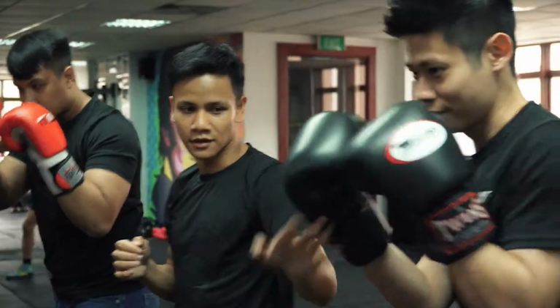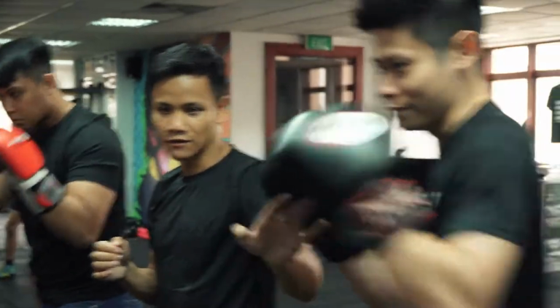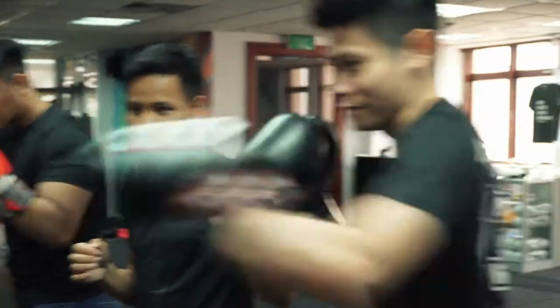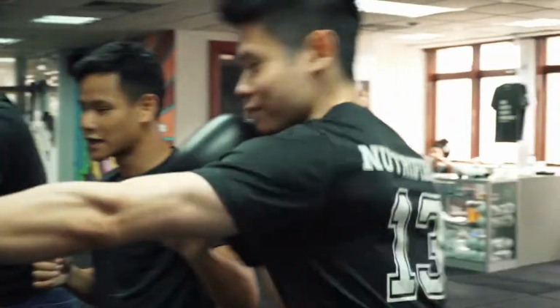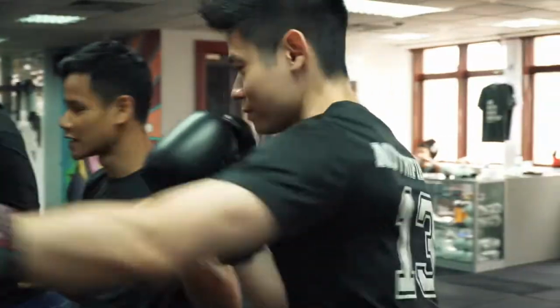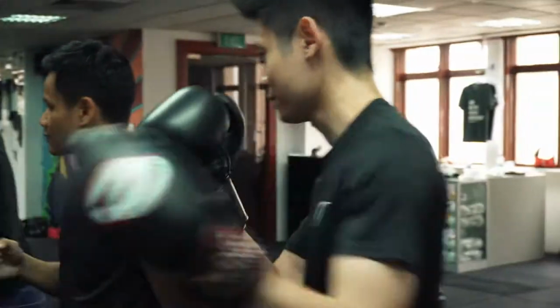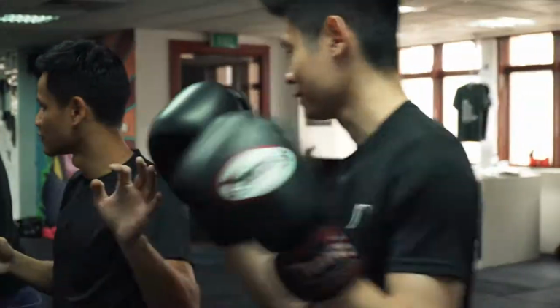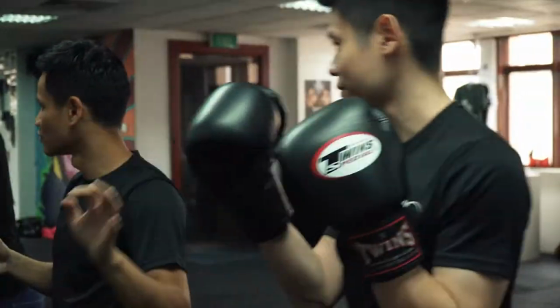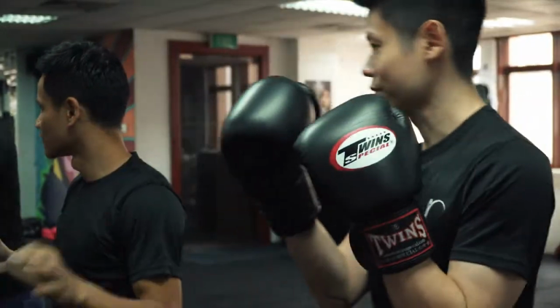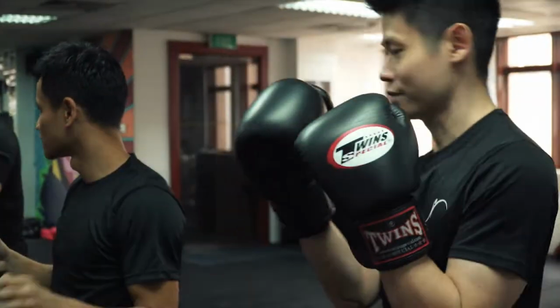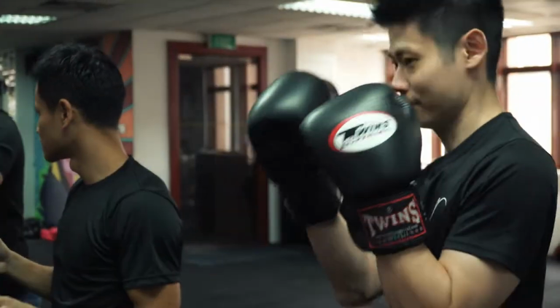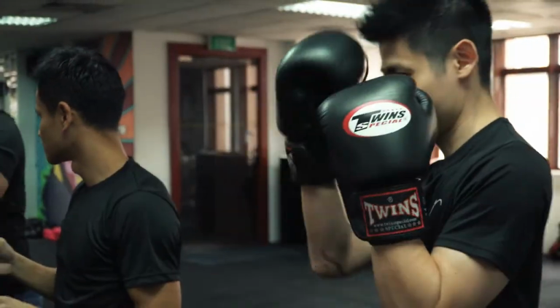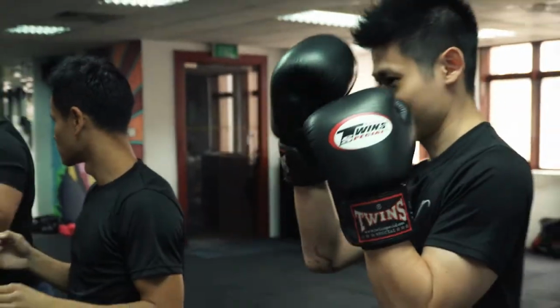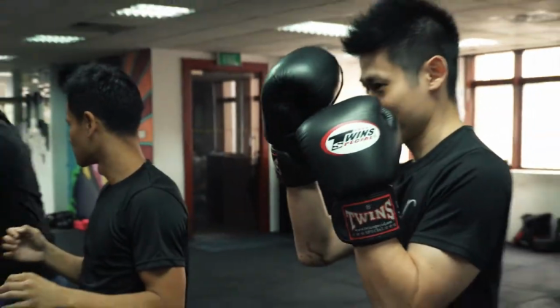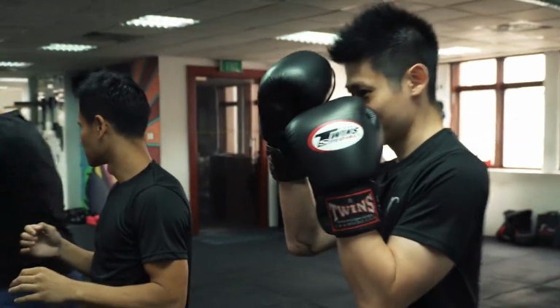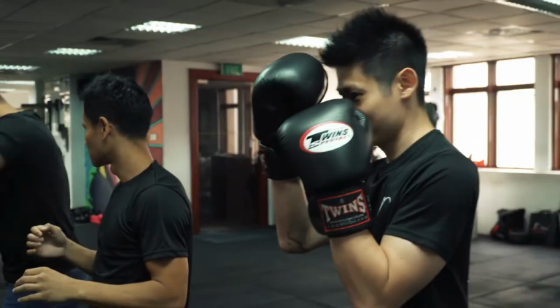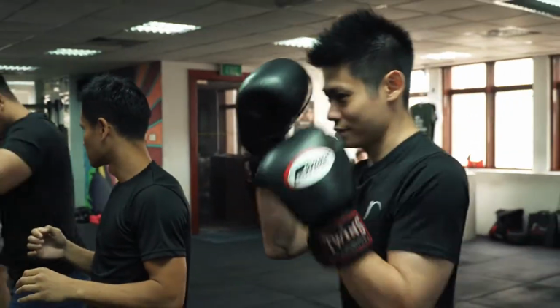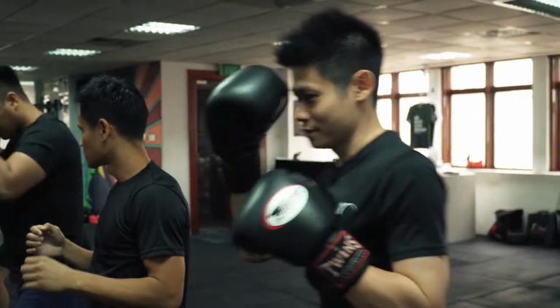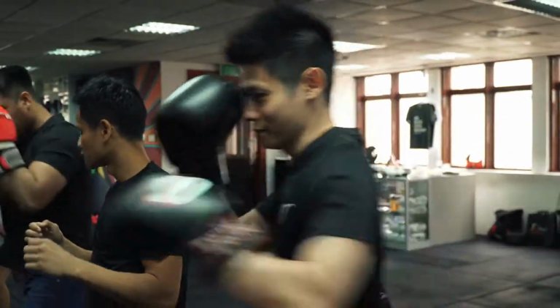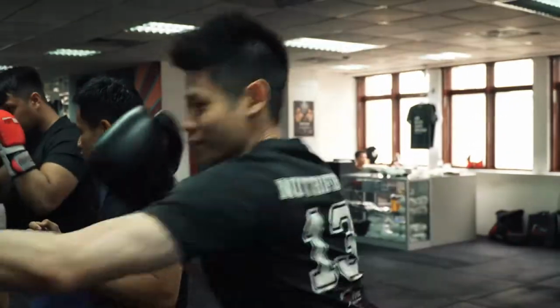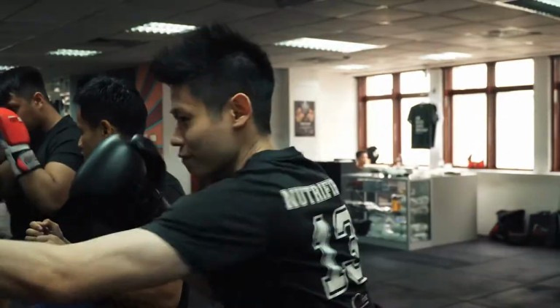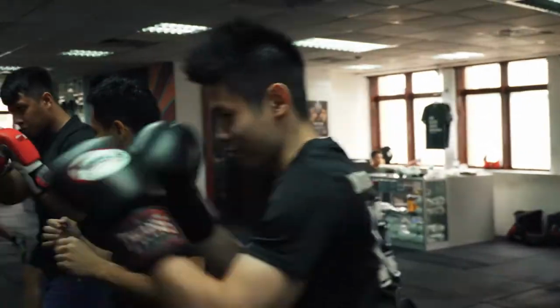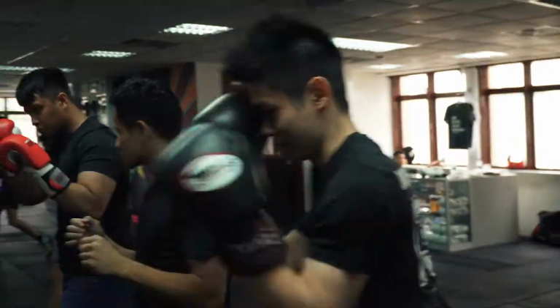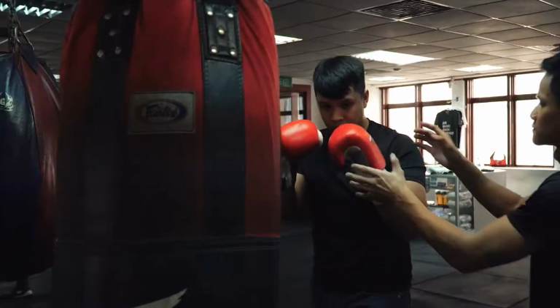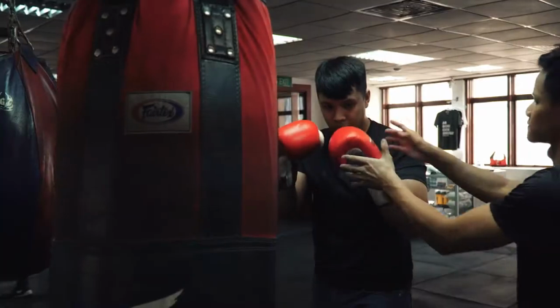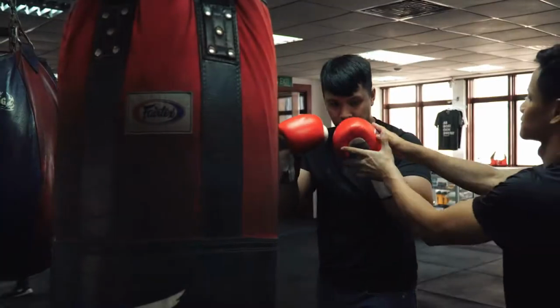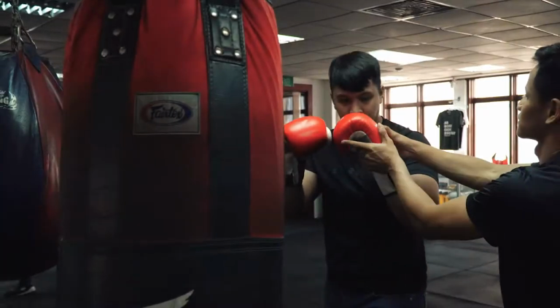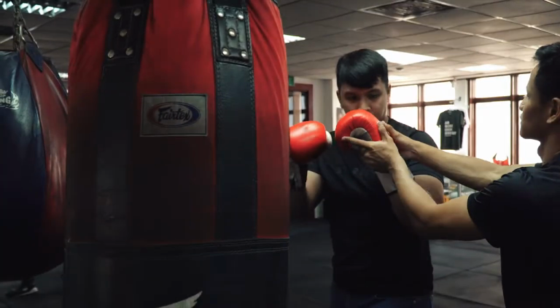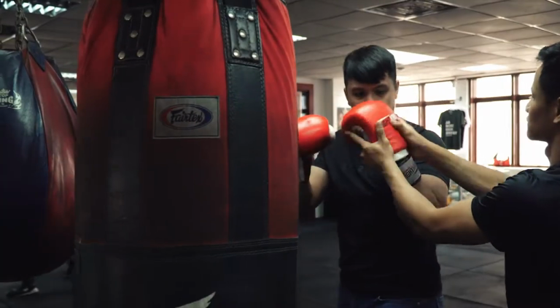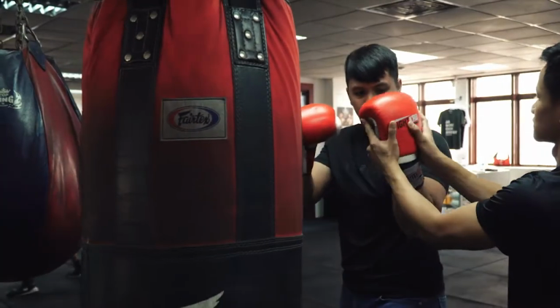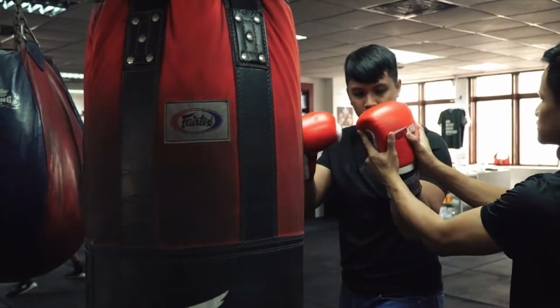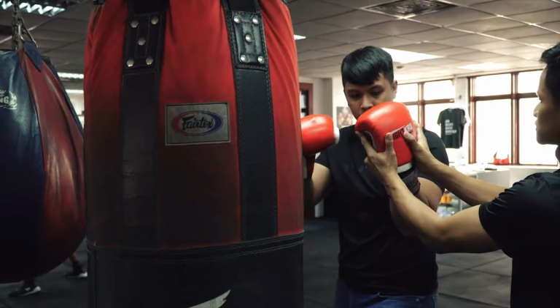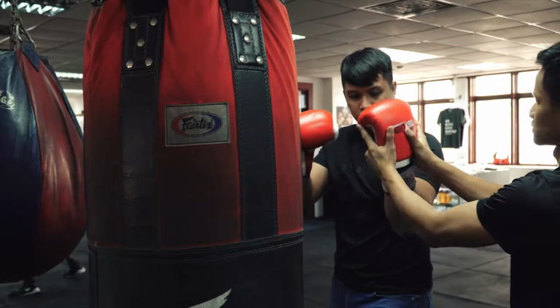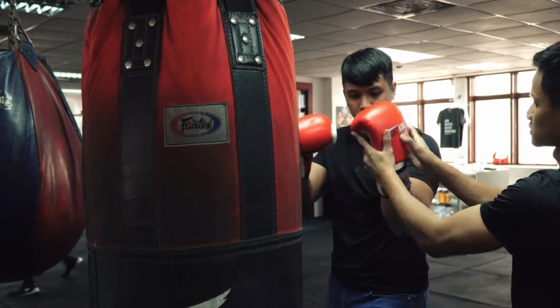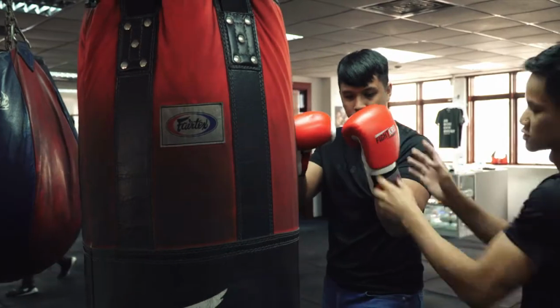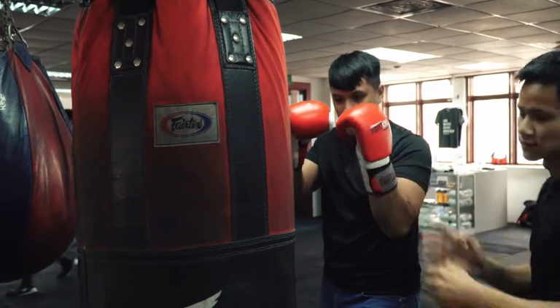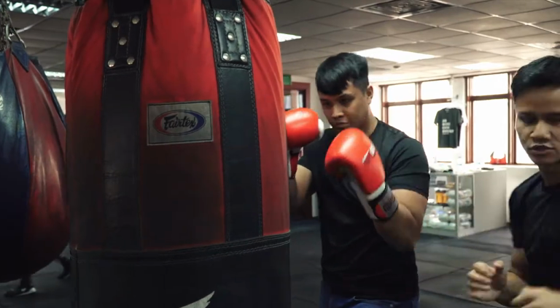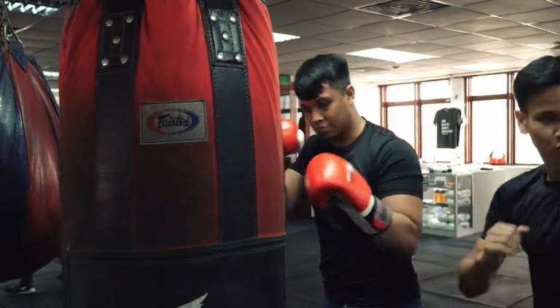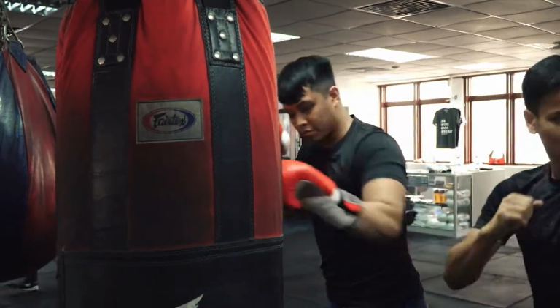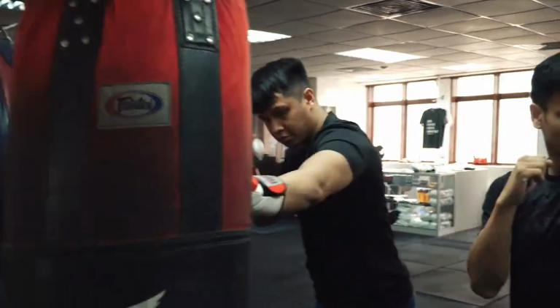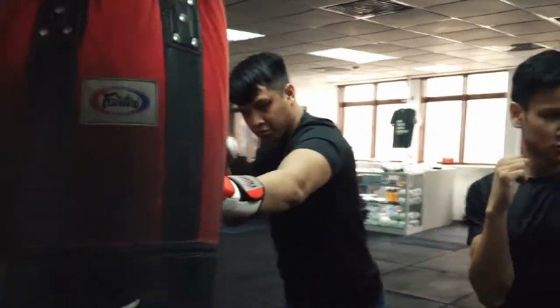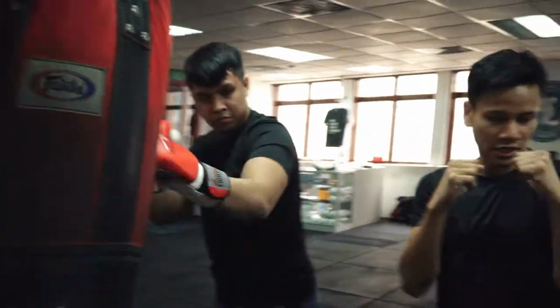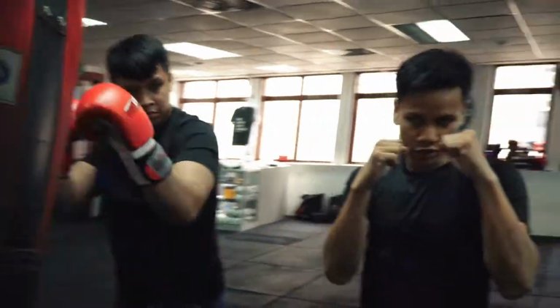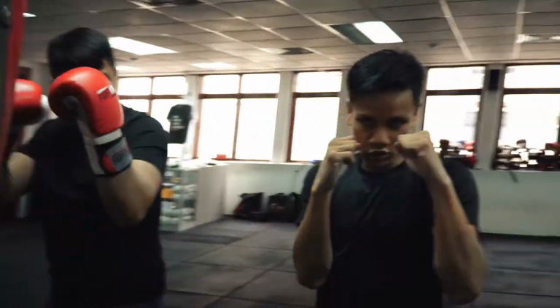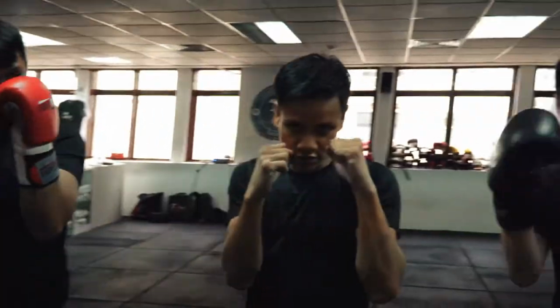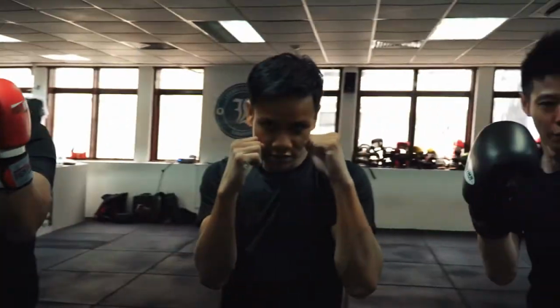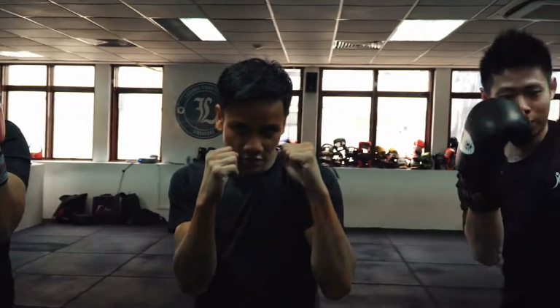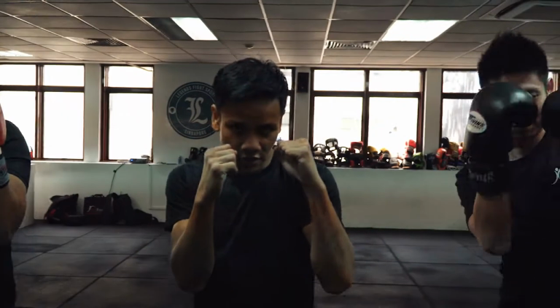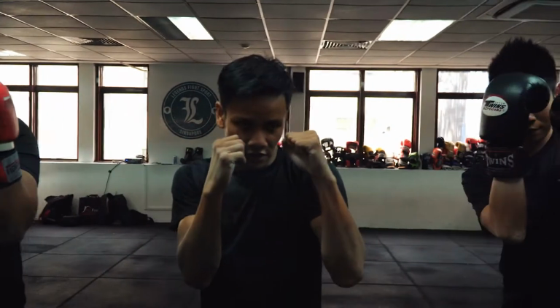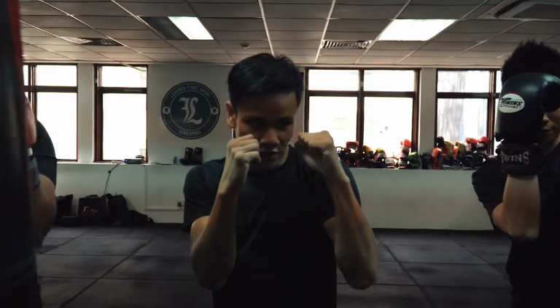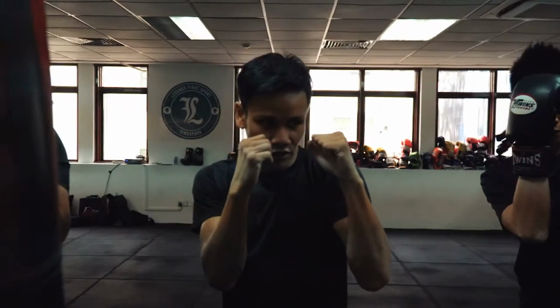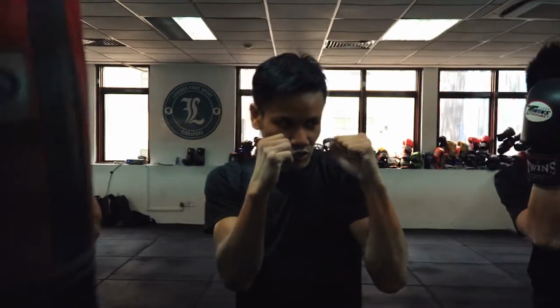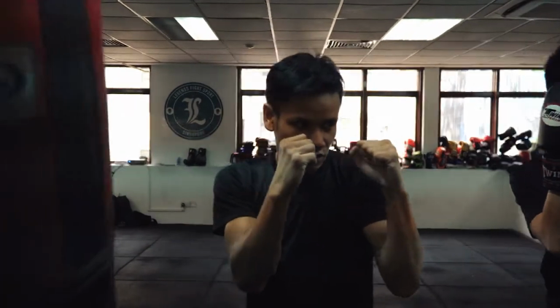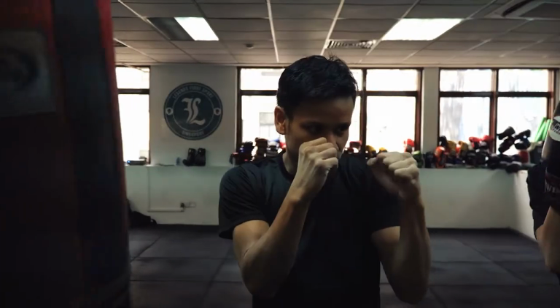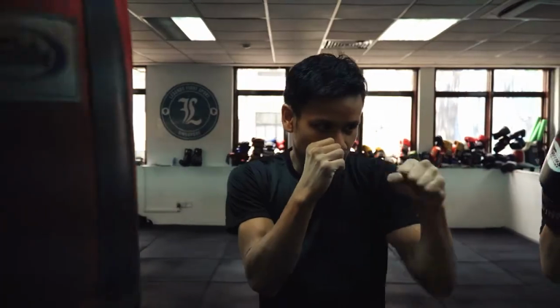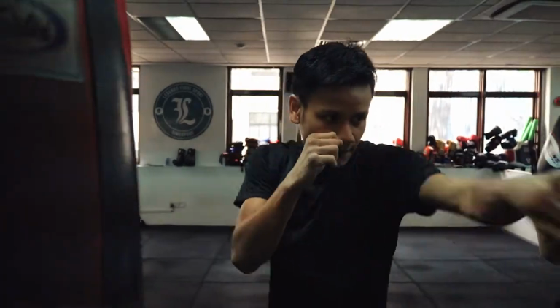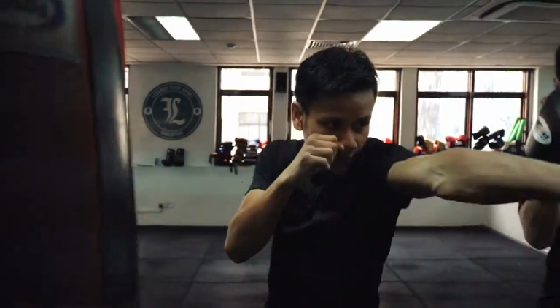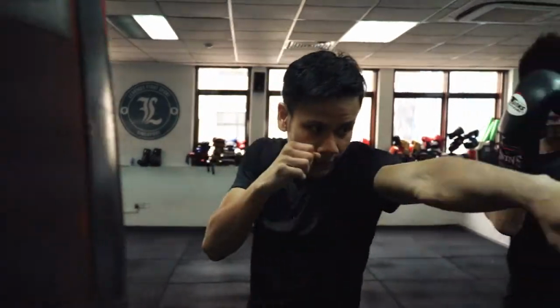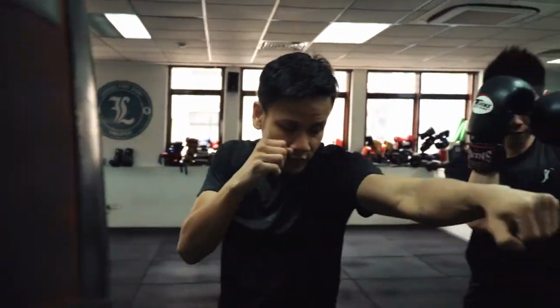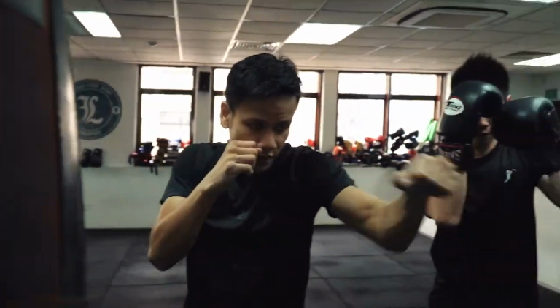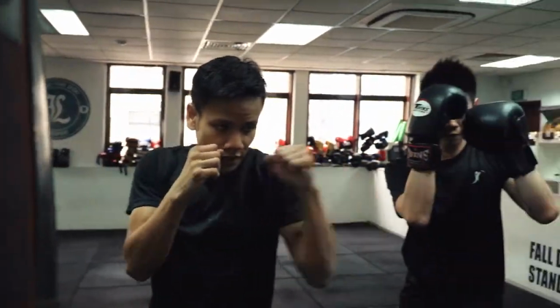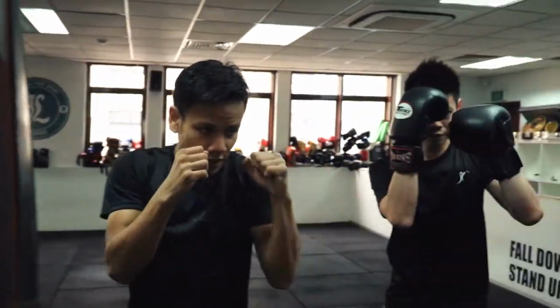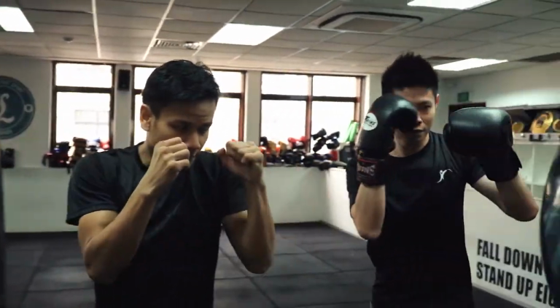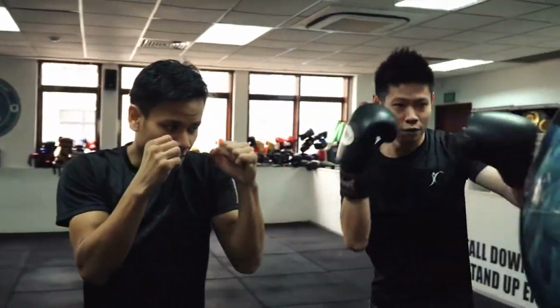Keep your right hand up and punch. Make sure your elbows are close. Then twist, hit the target, and come back.